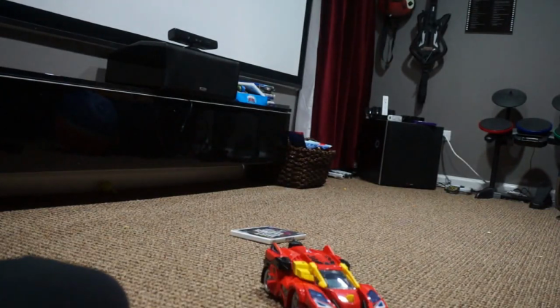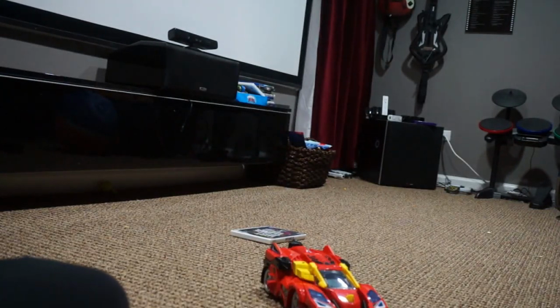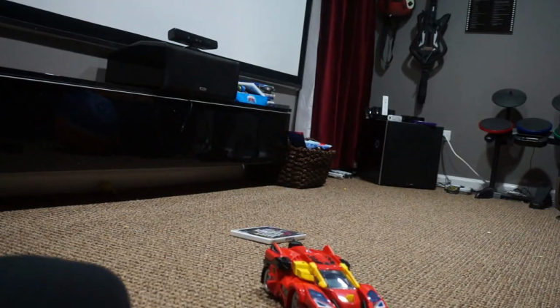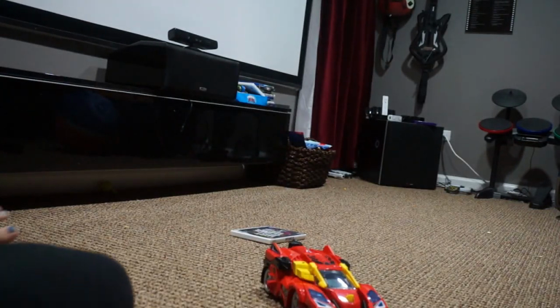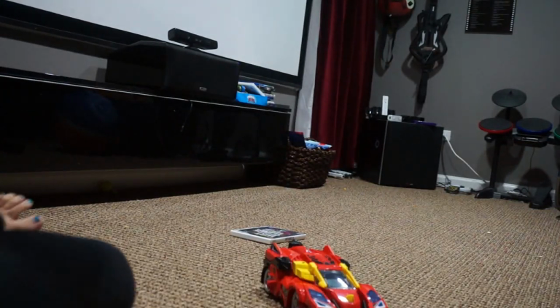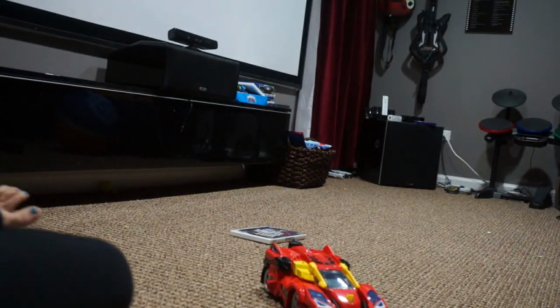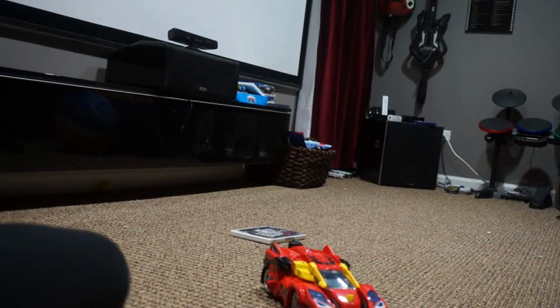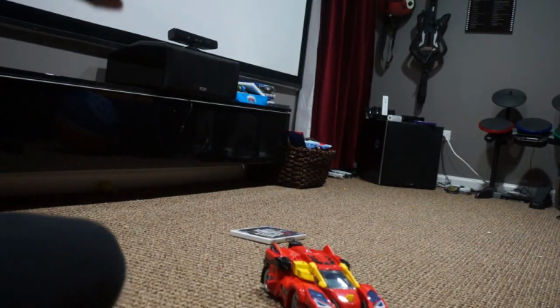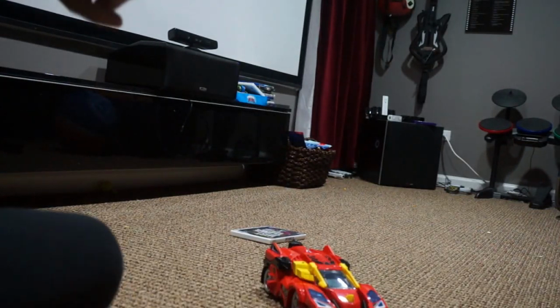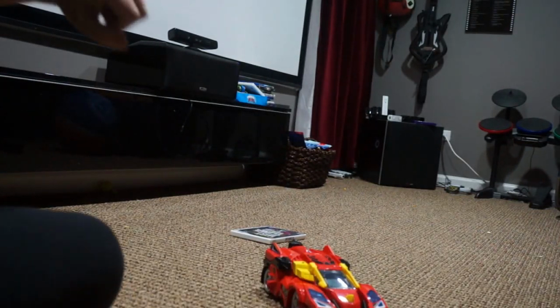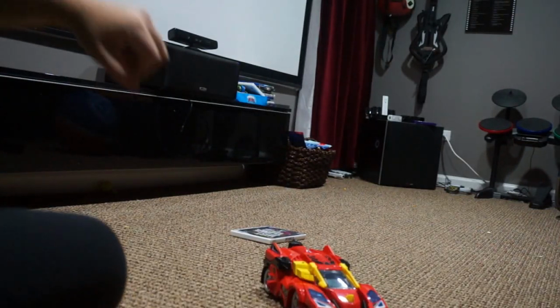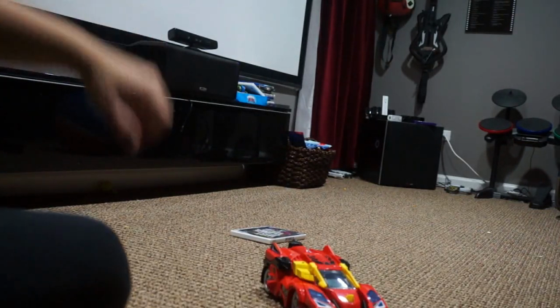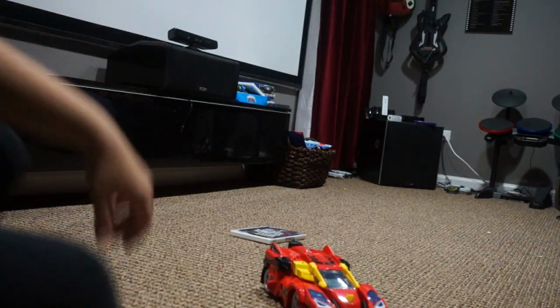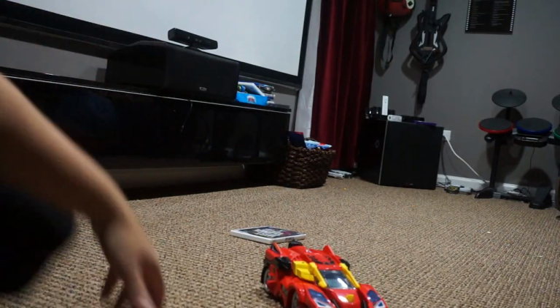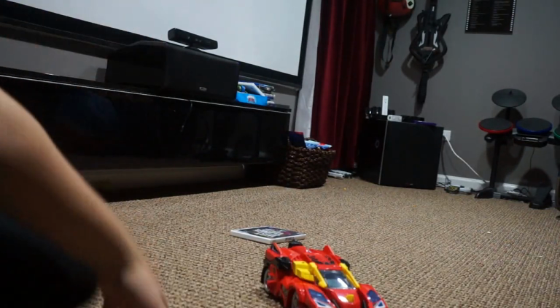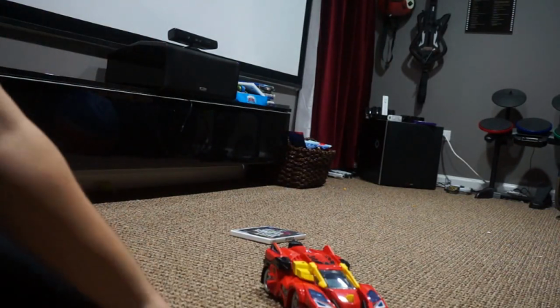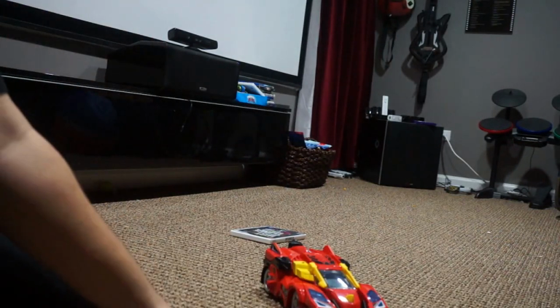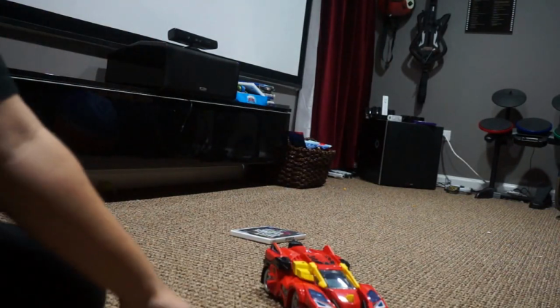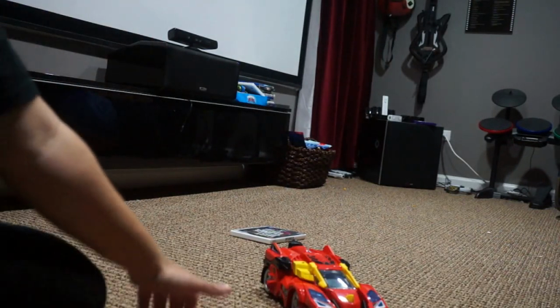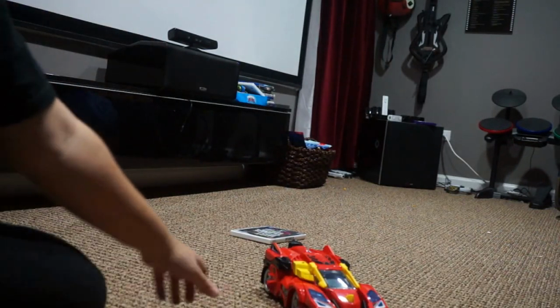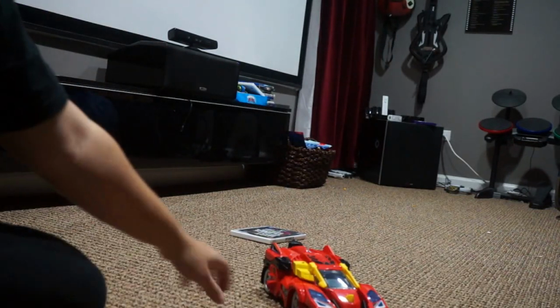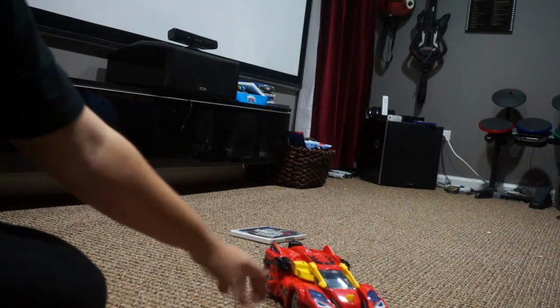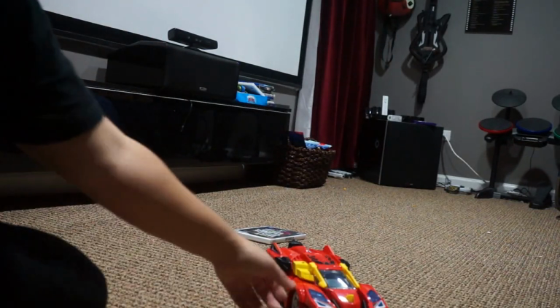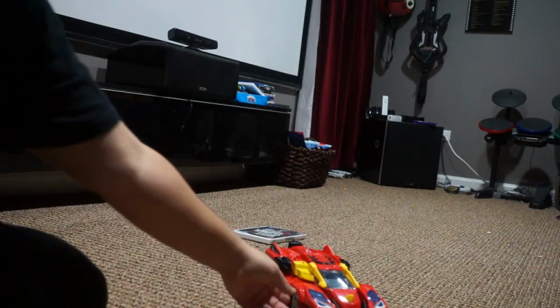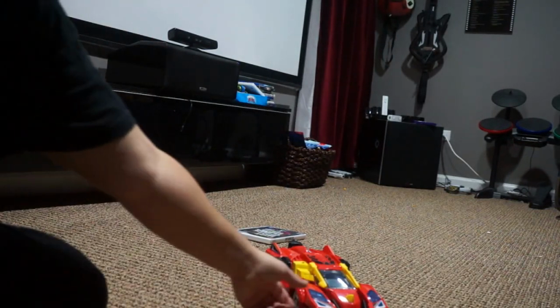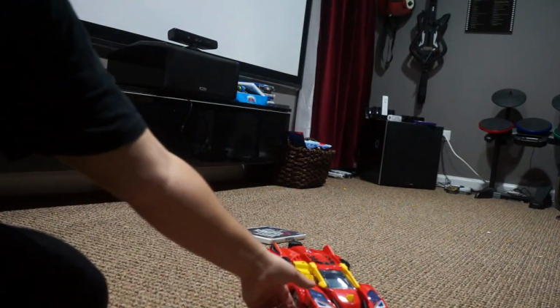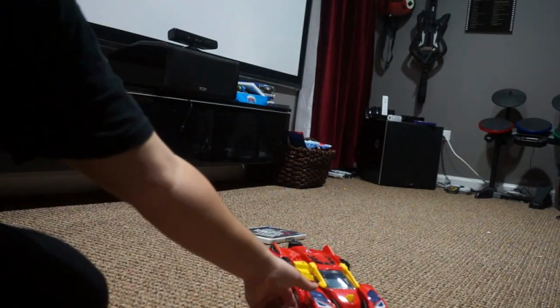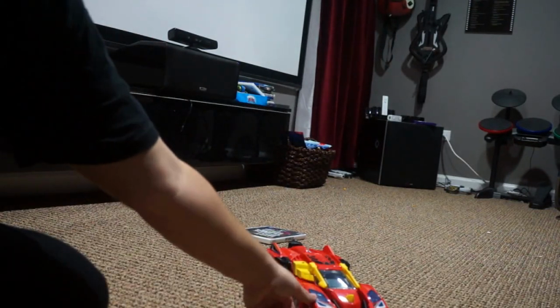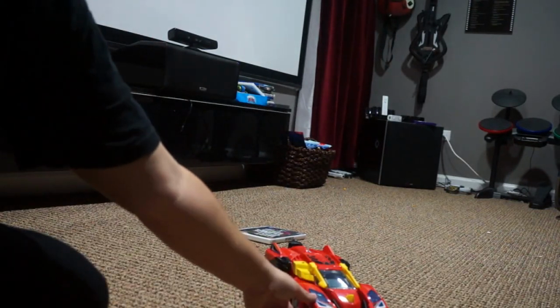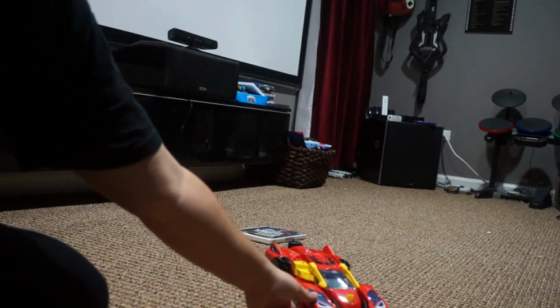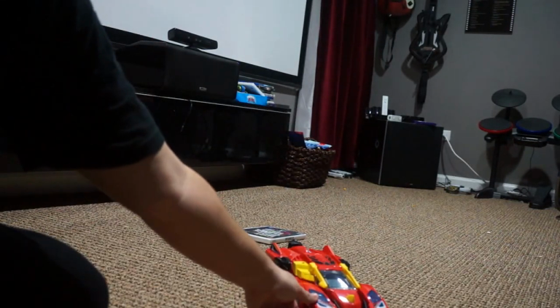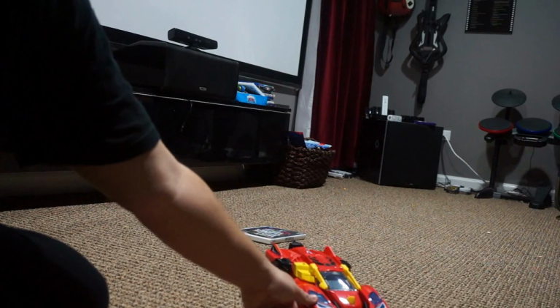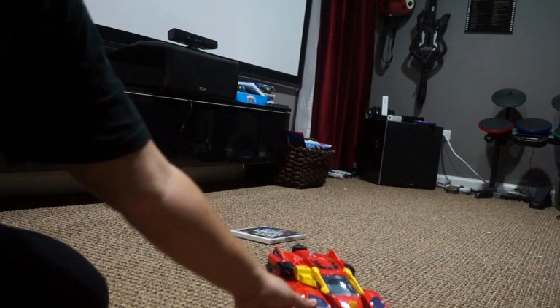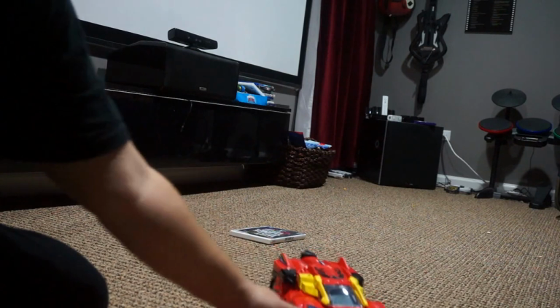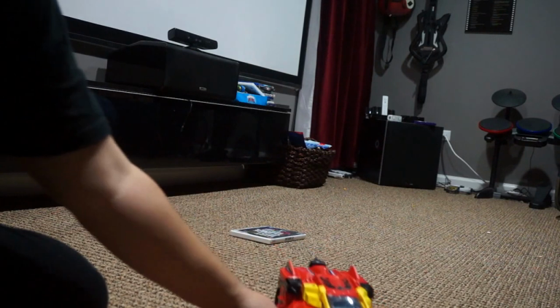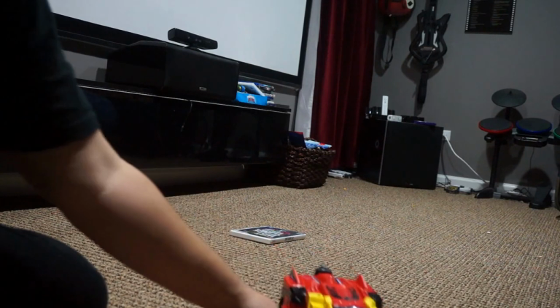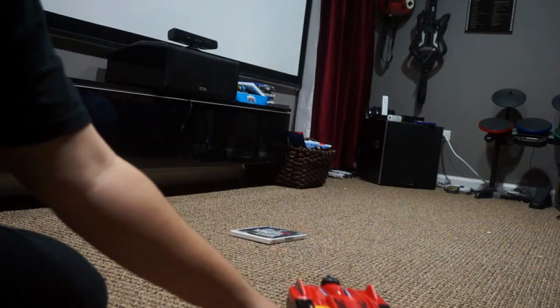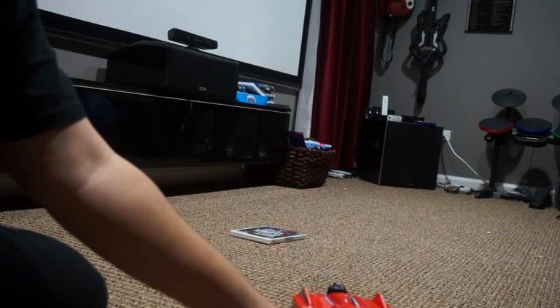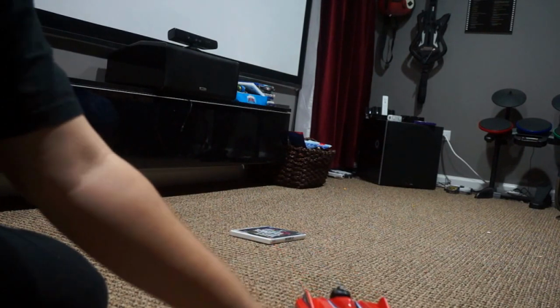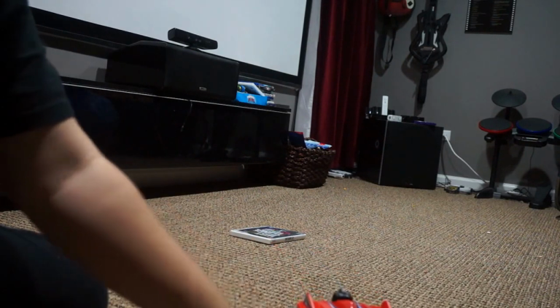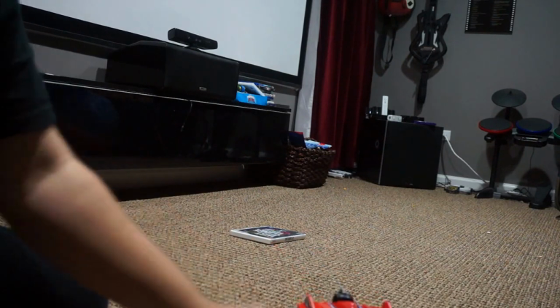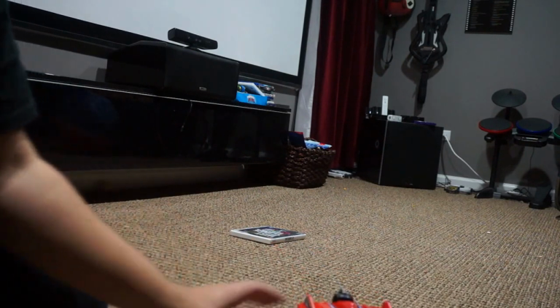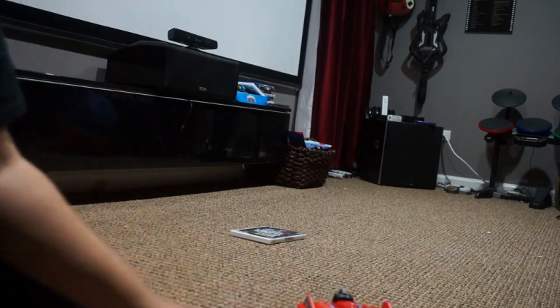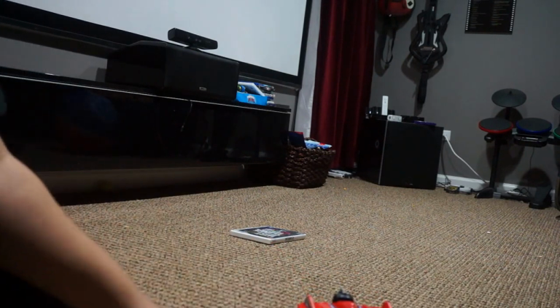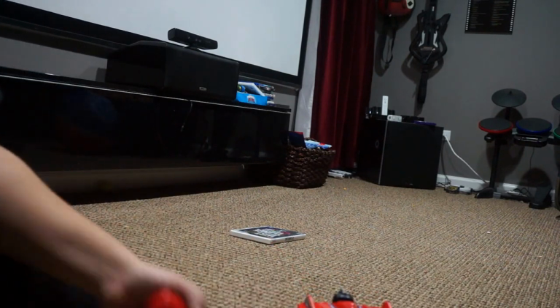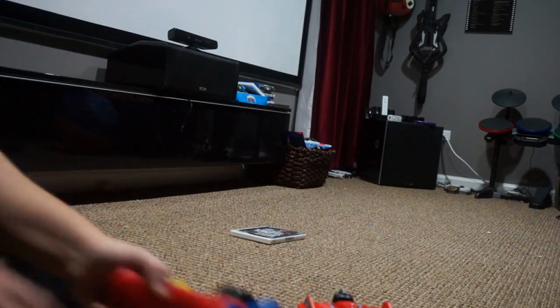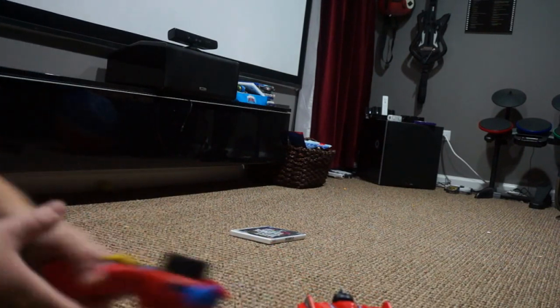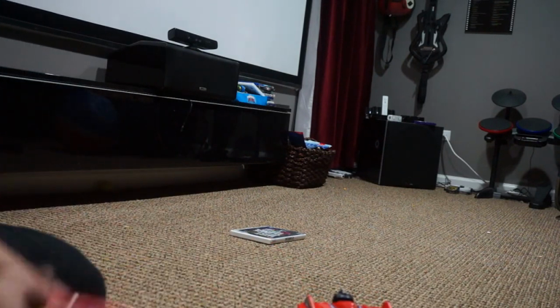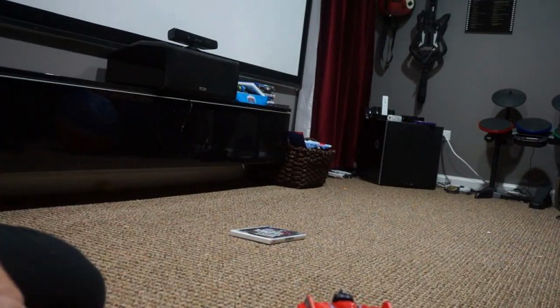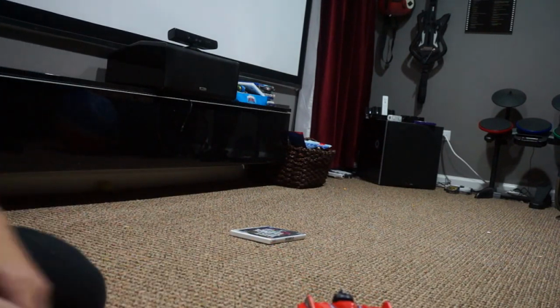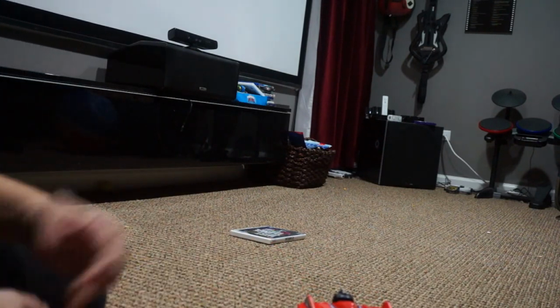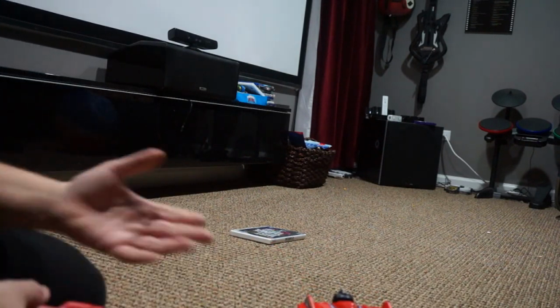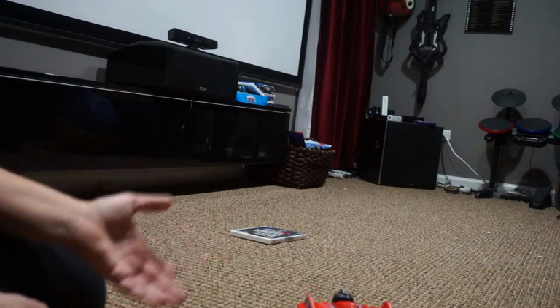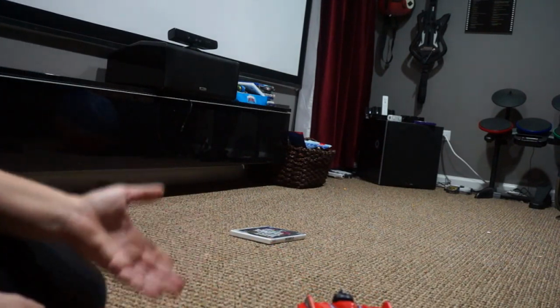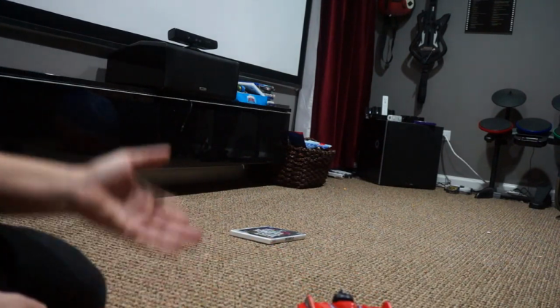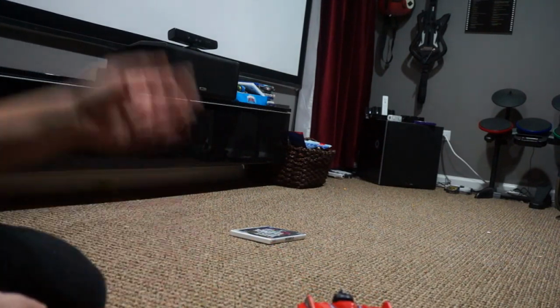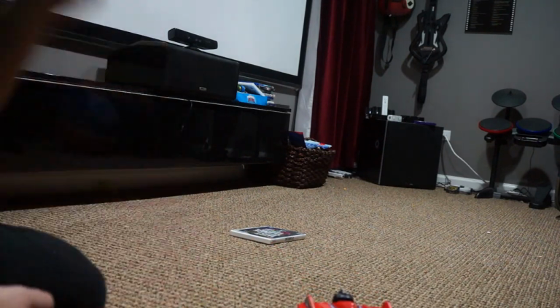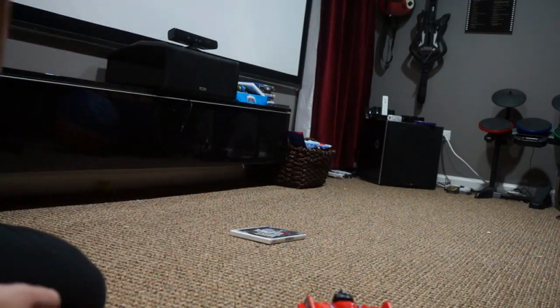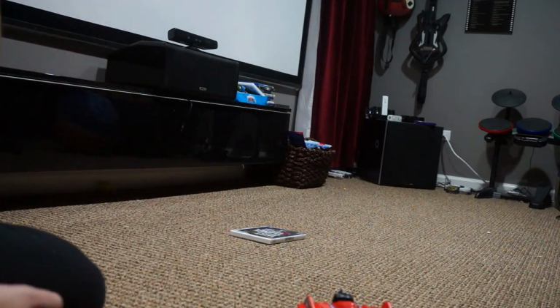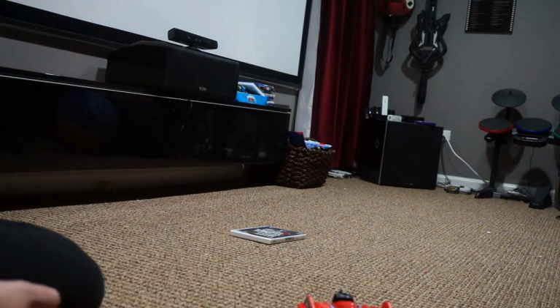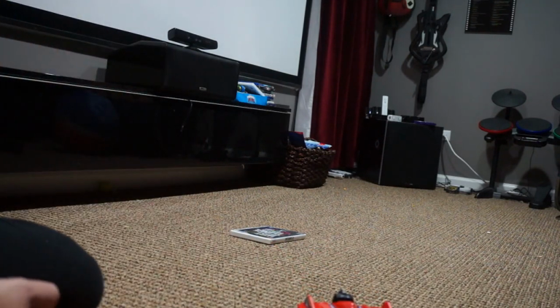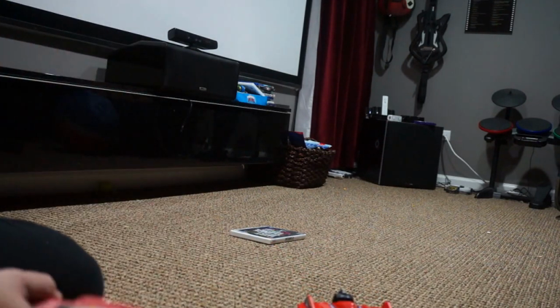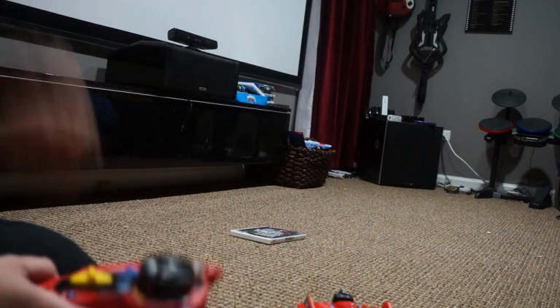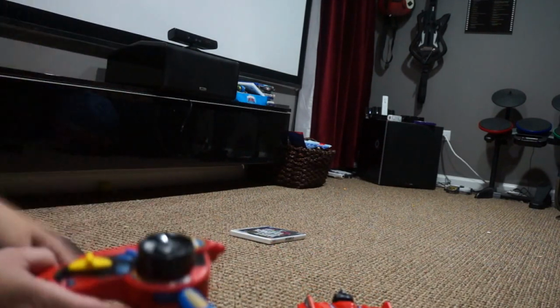Here is my review of the VTech Switch & Go Dynos Turbo. This is Bronco the Triceratops.